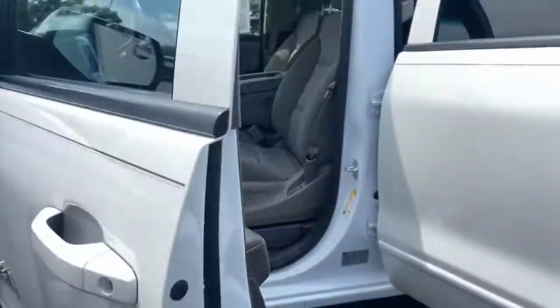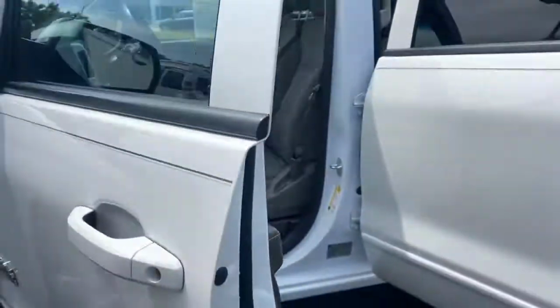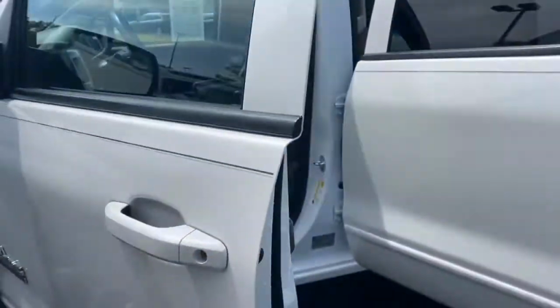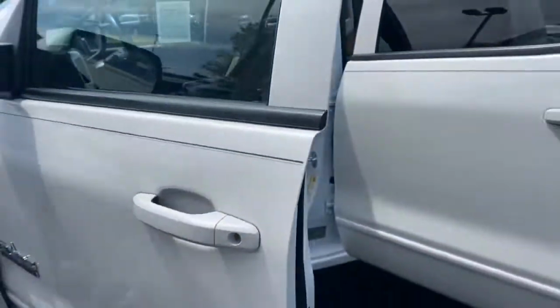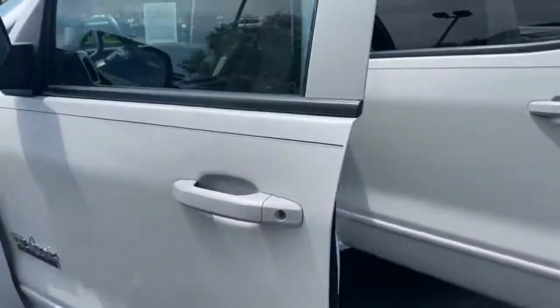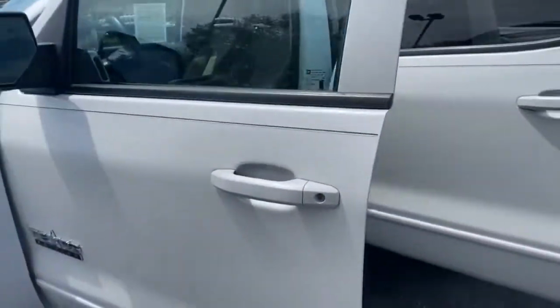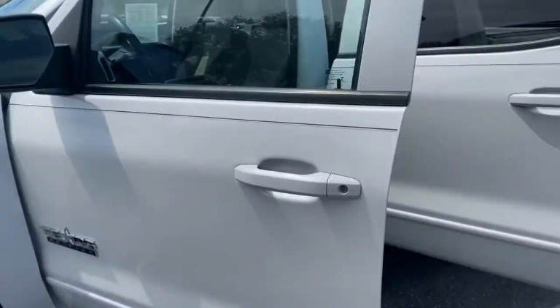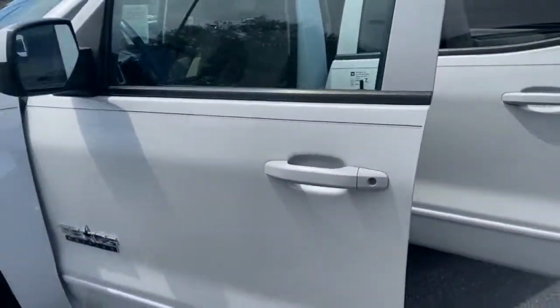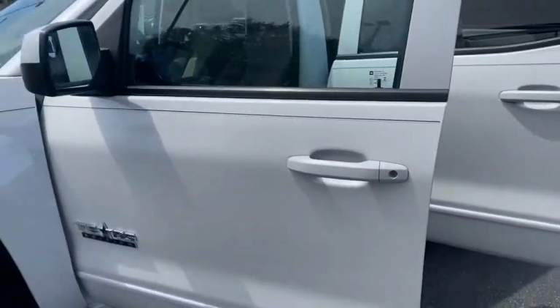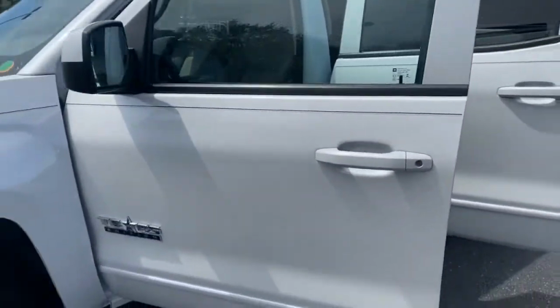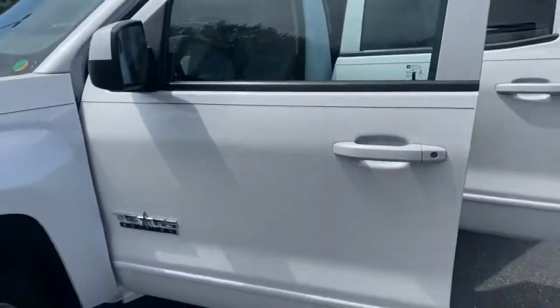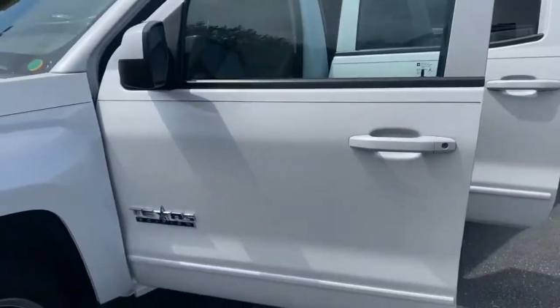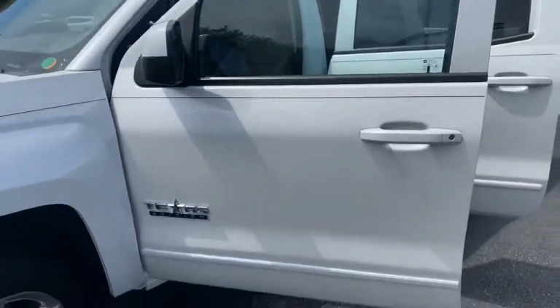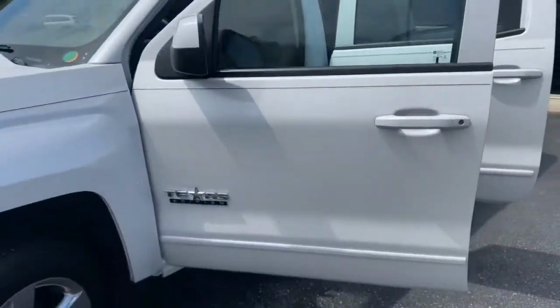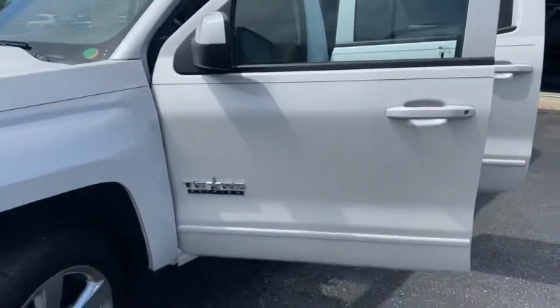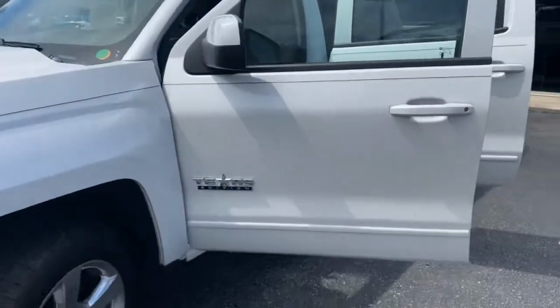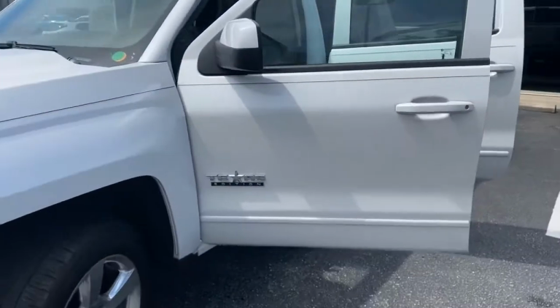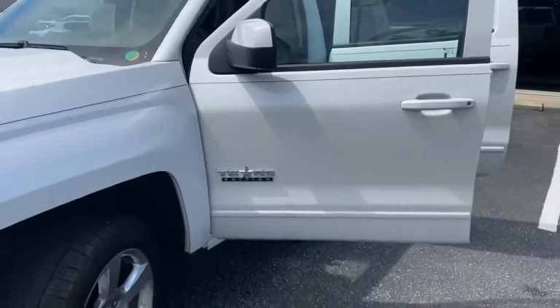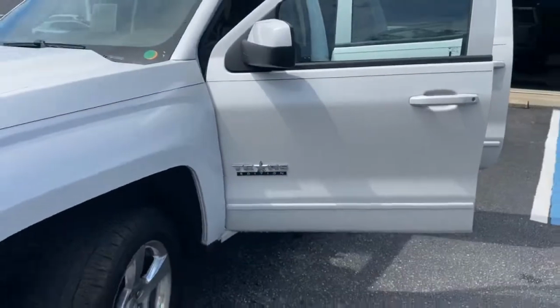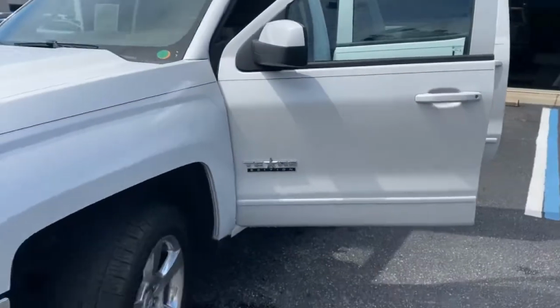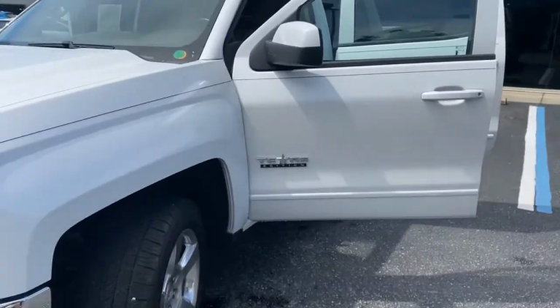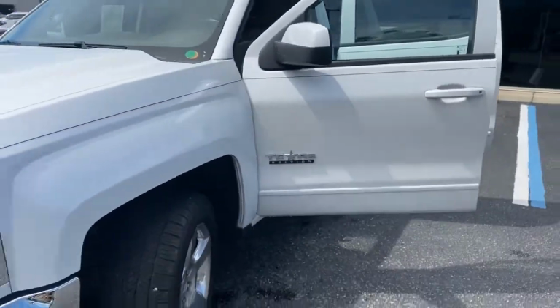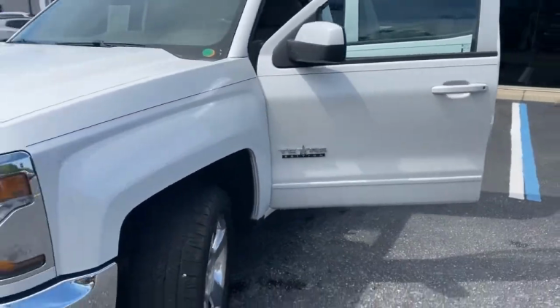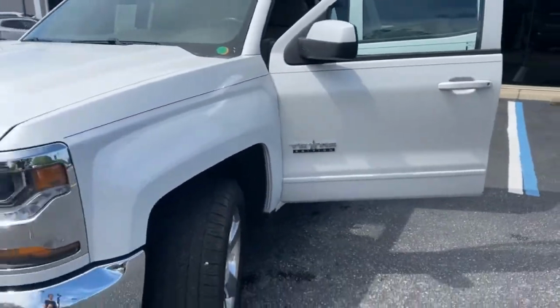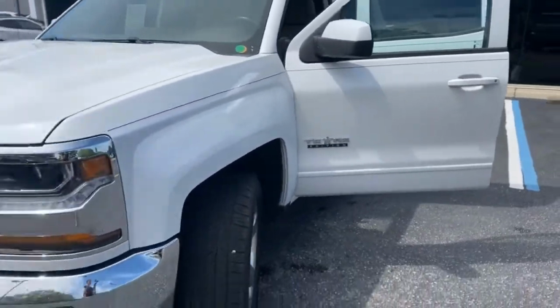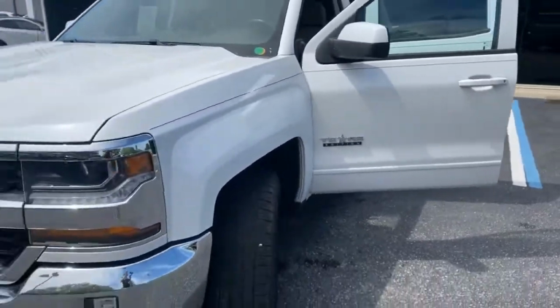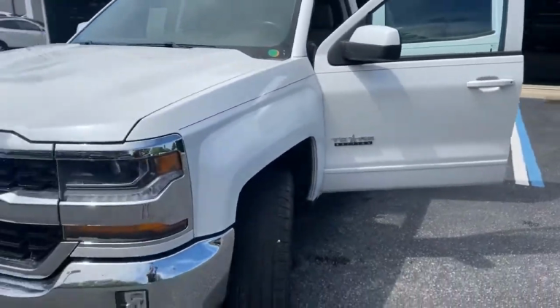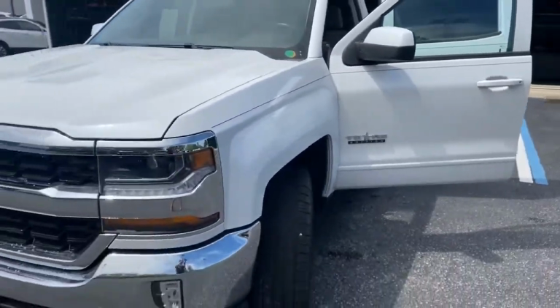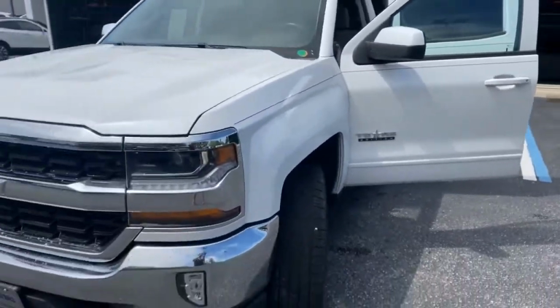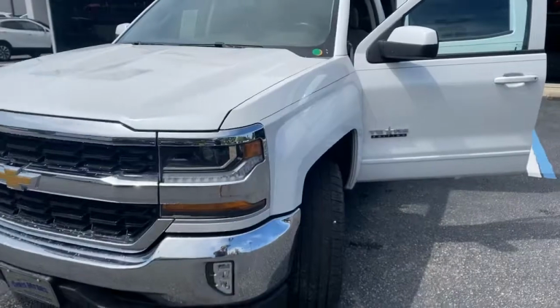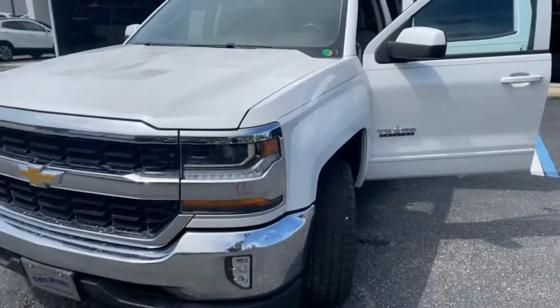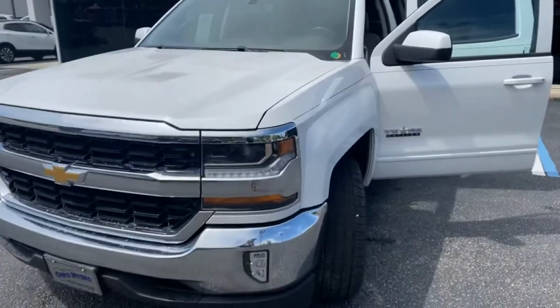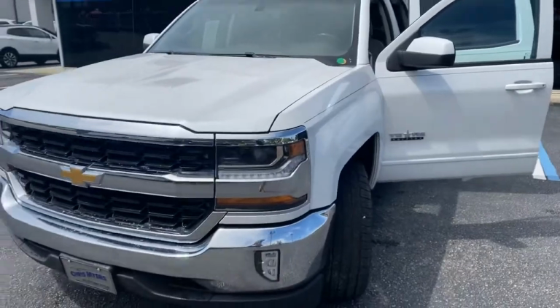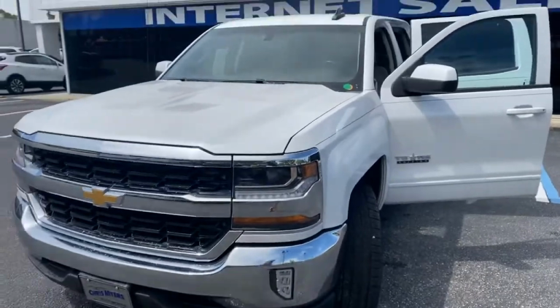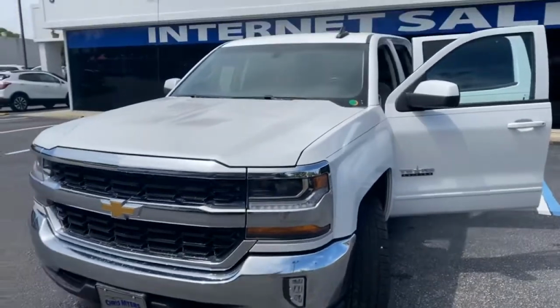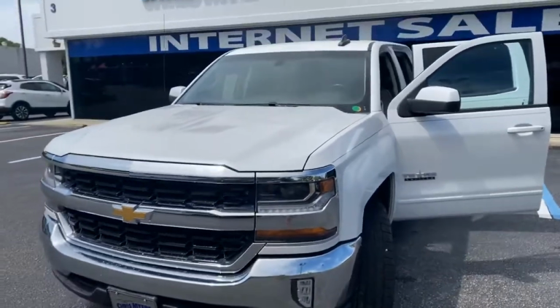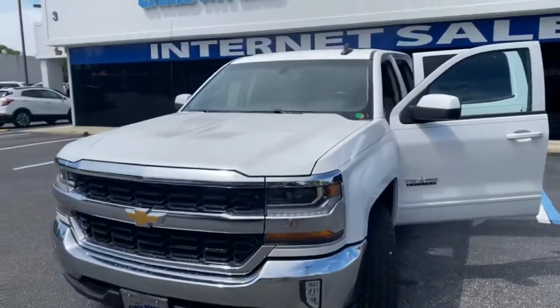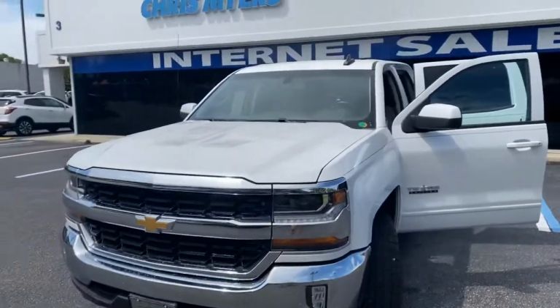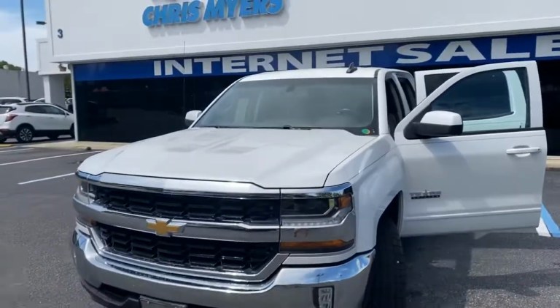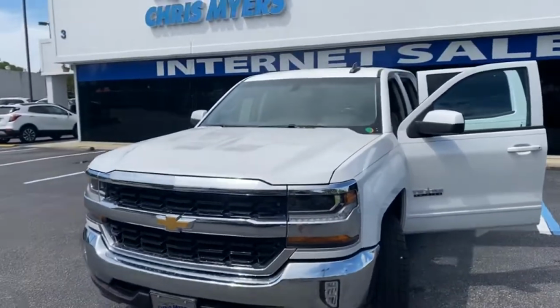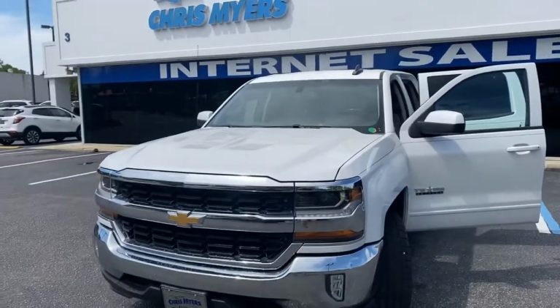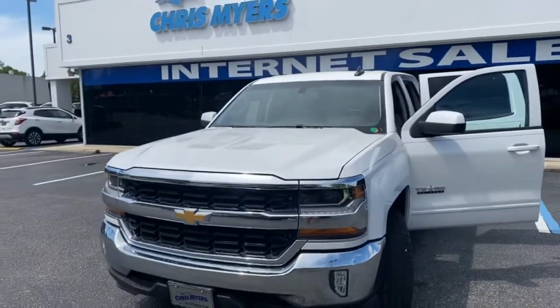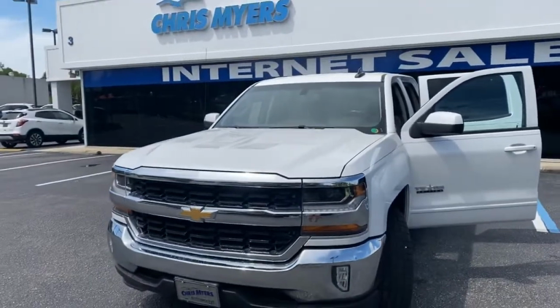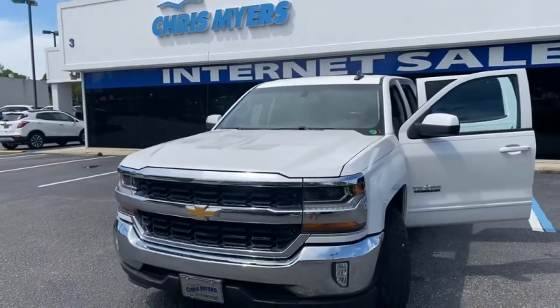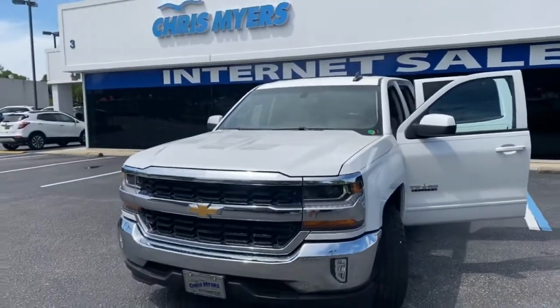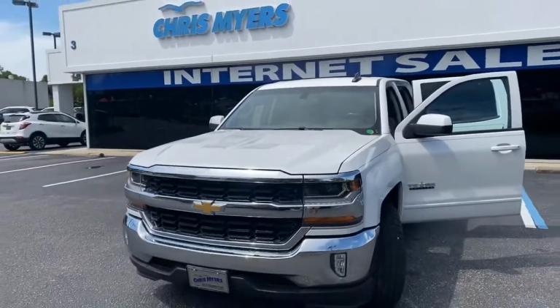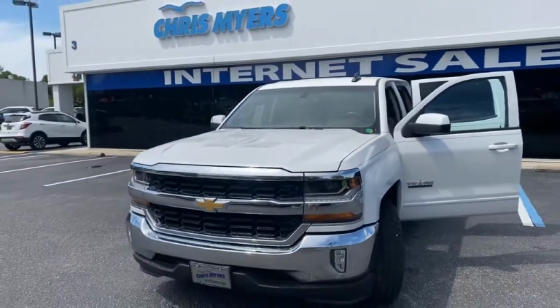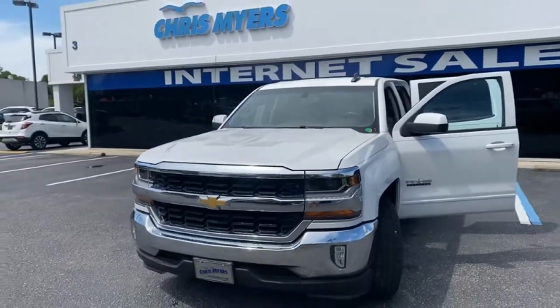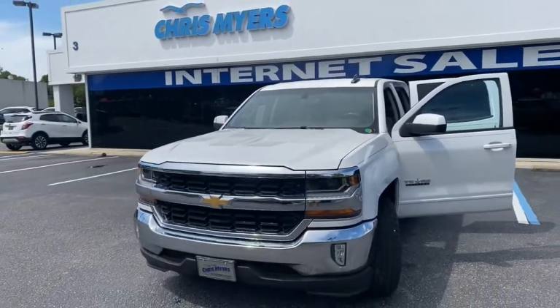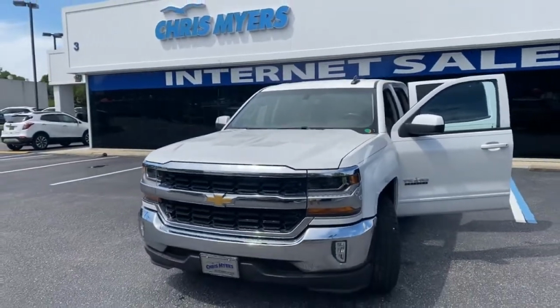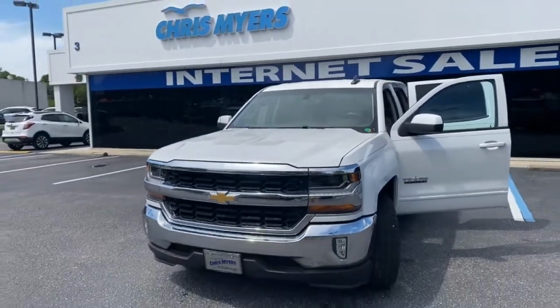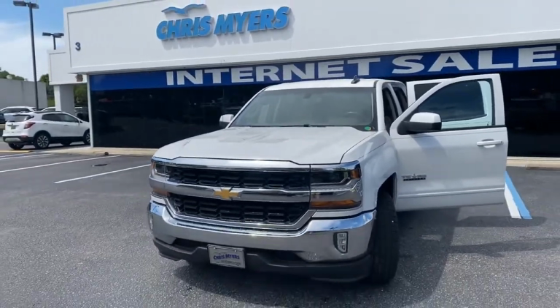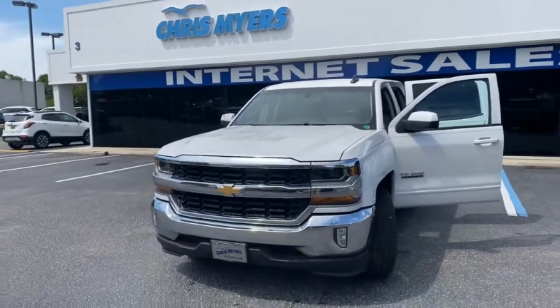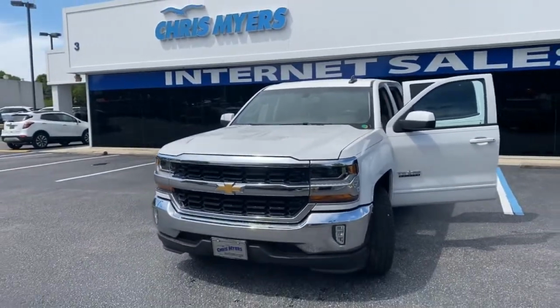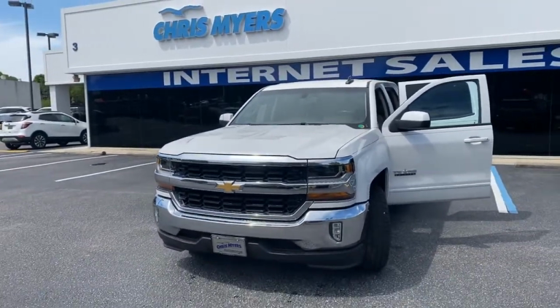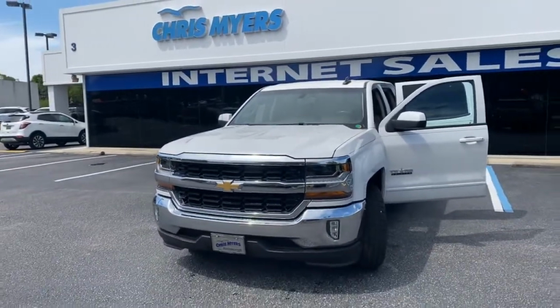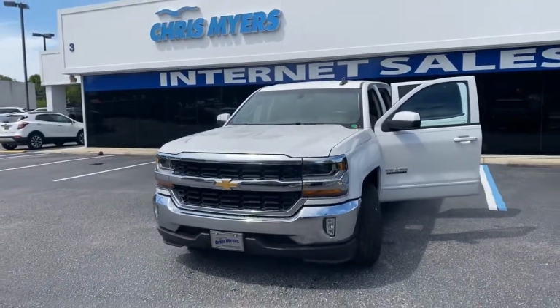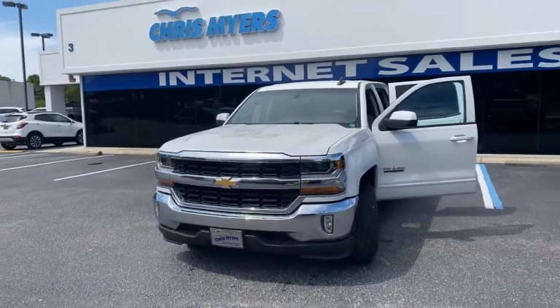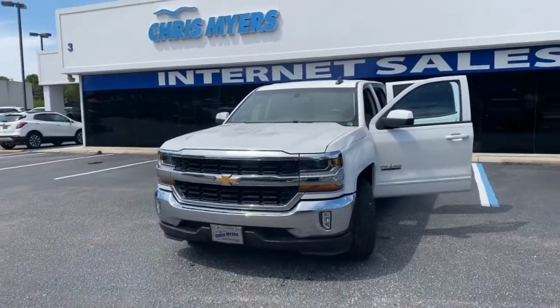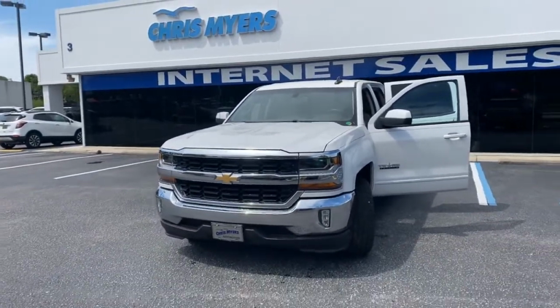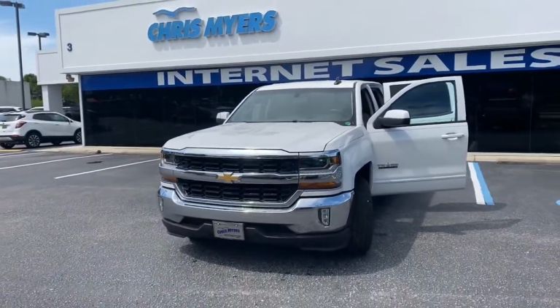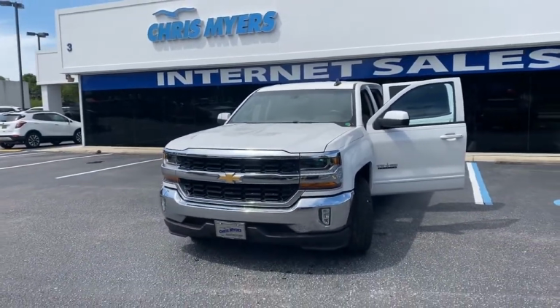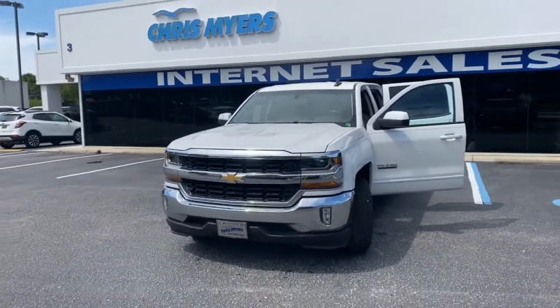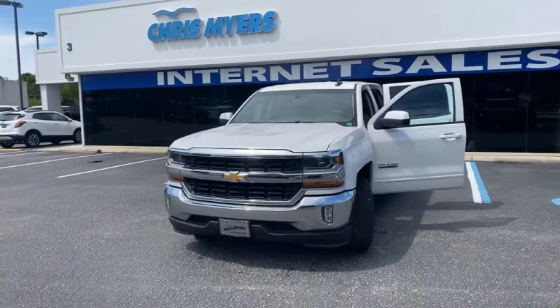Less than 54,000 miles and comes with a Carfax One Owner Buy Back Guarantee. For more great trucks like this, go to ChrisMeyers.com.